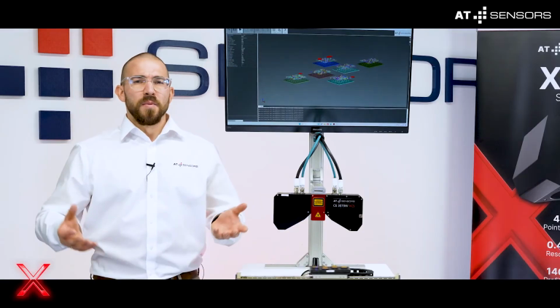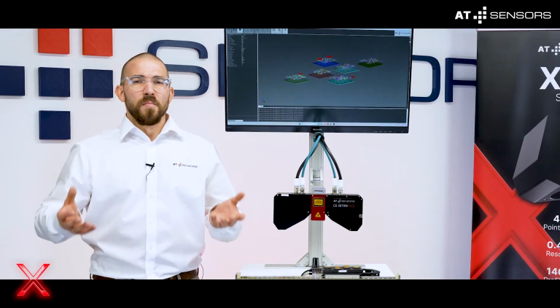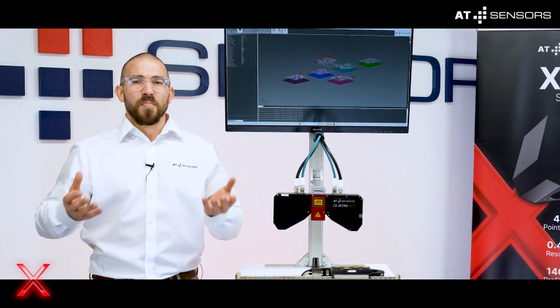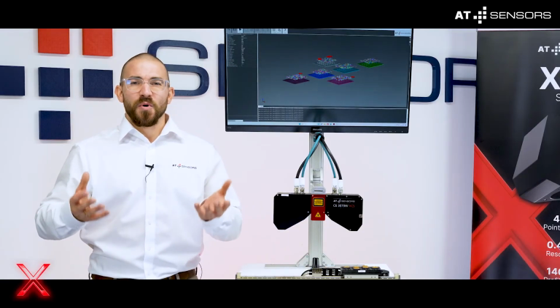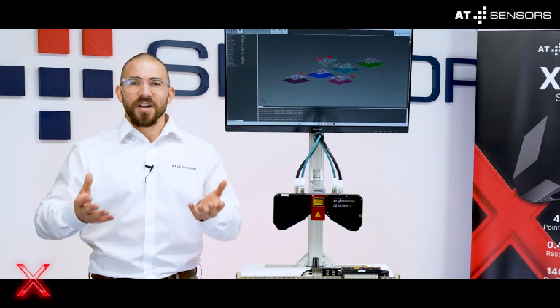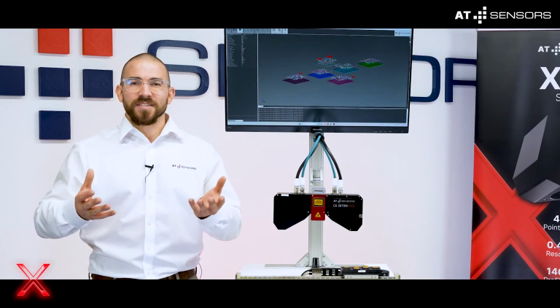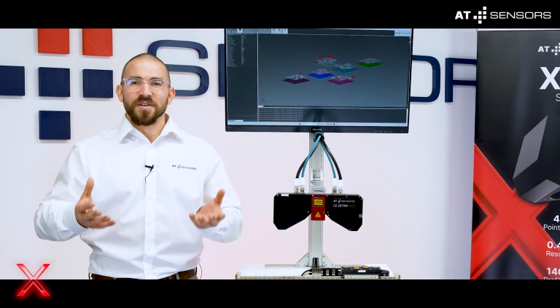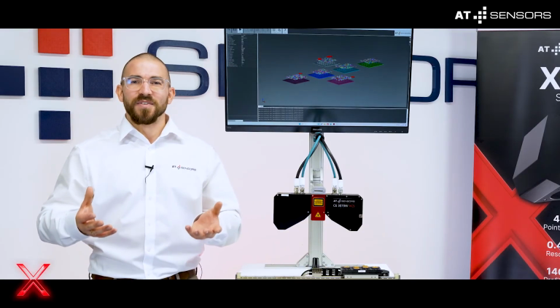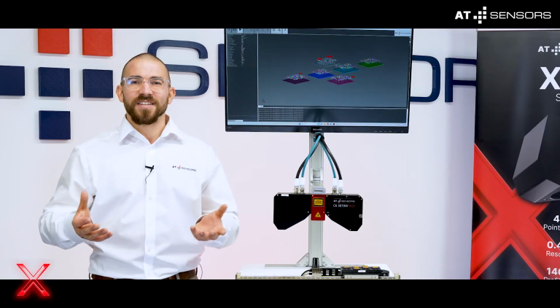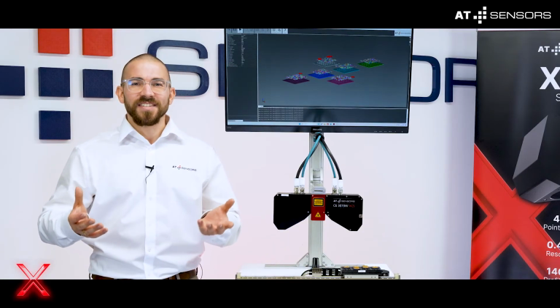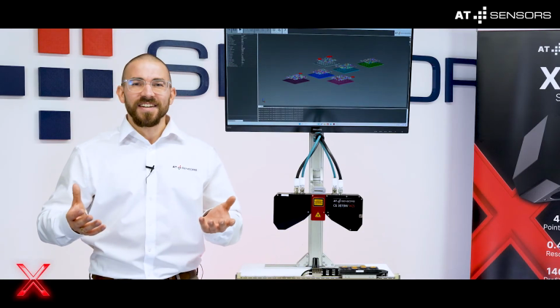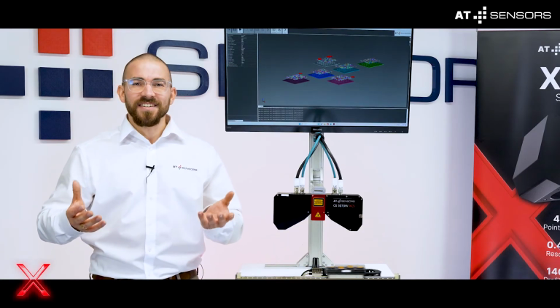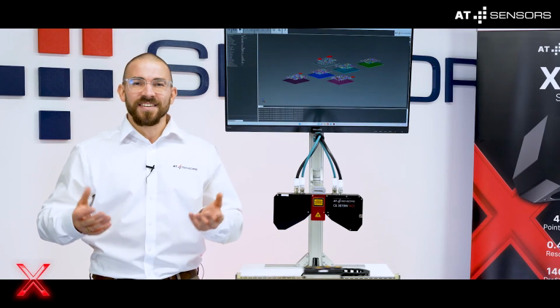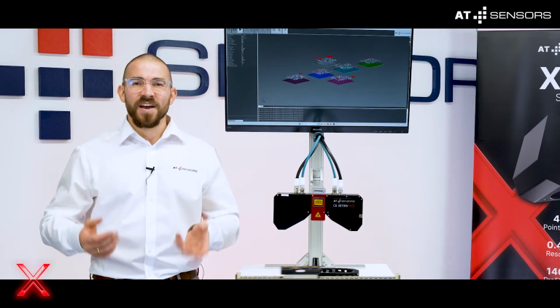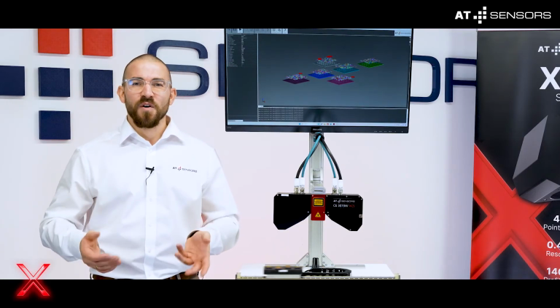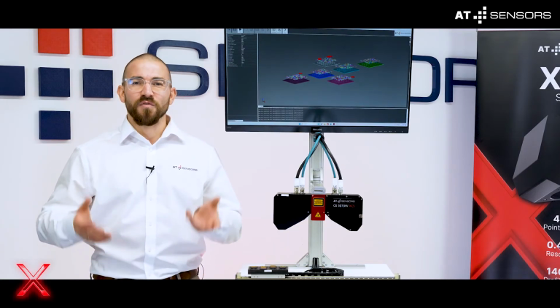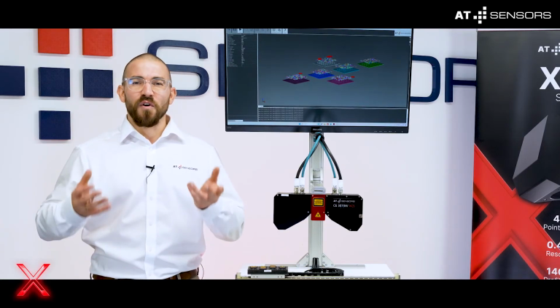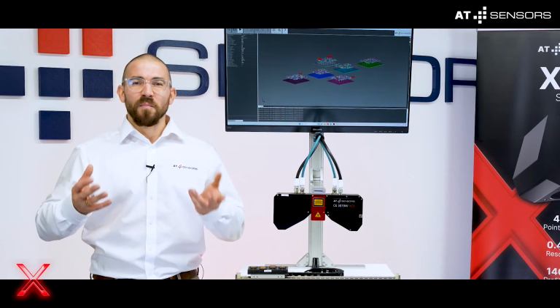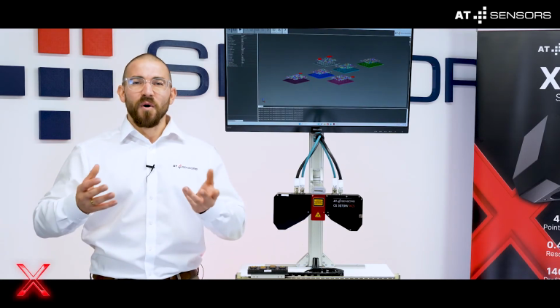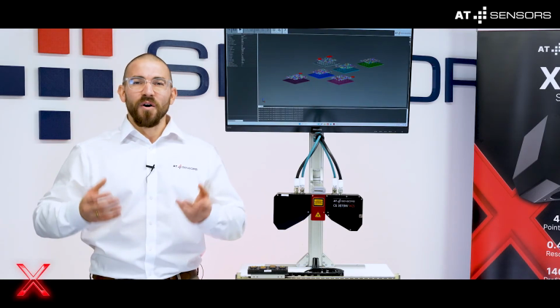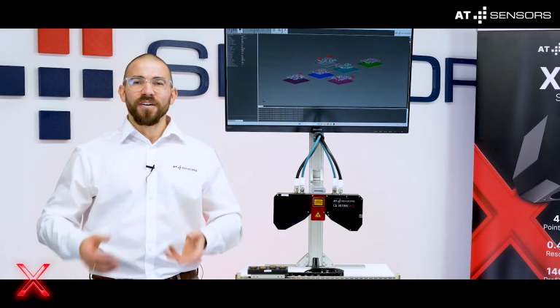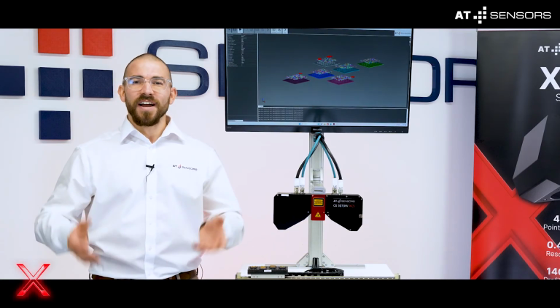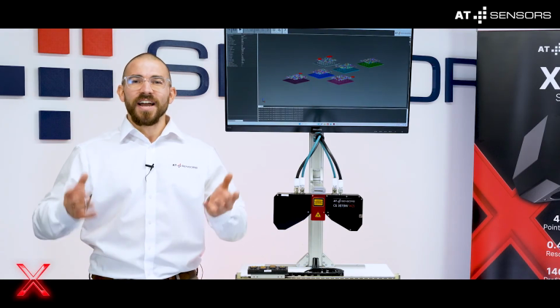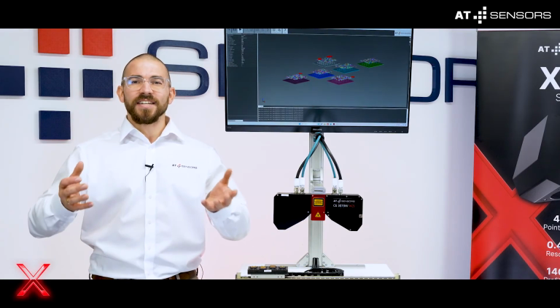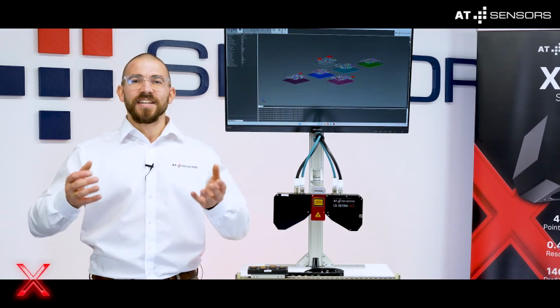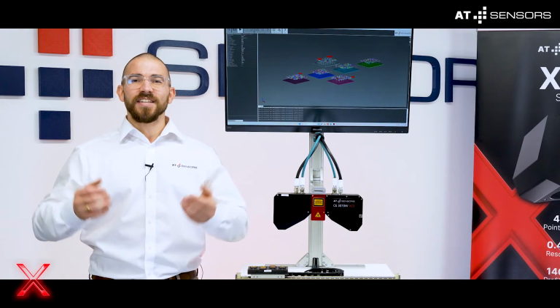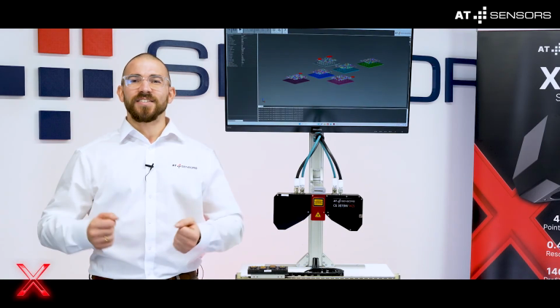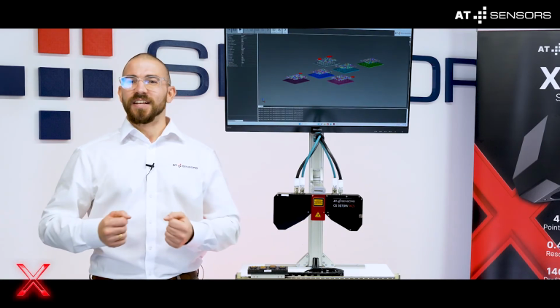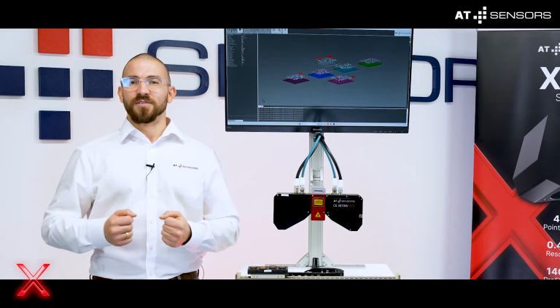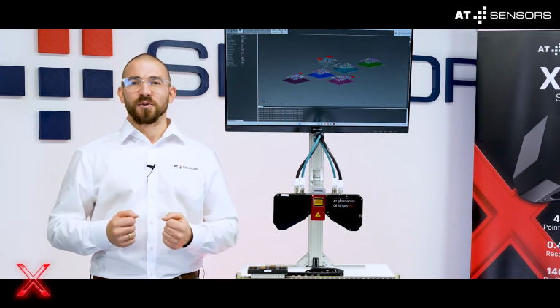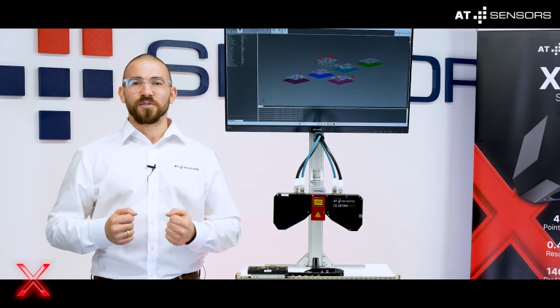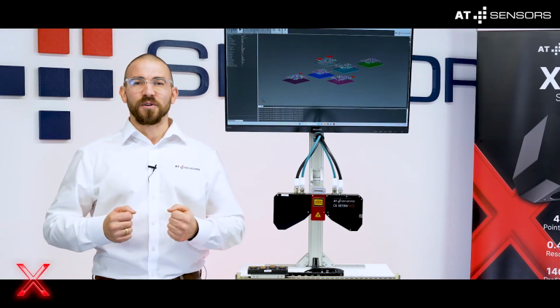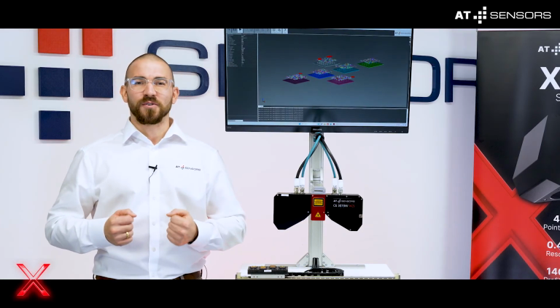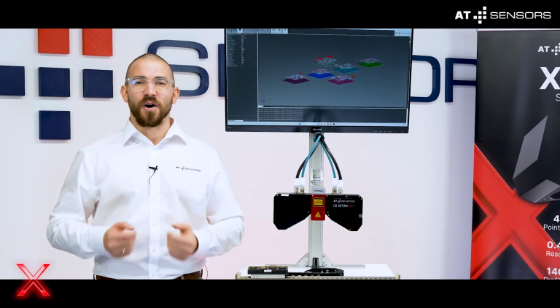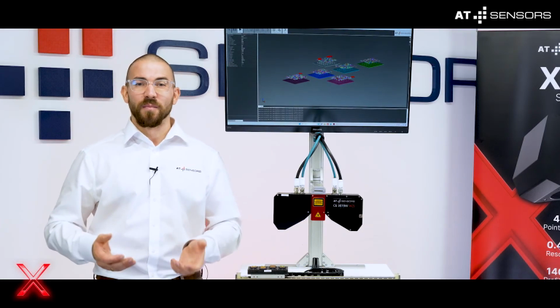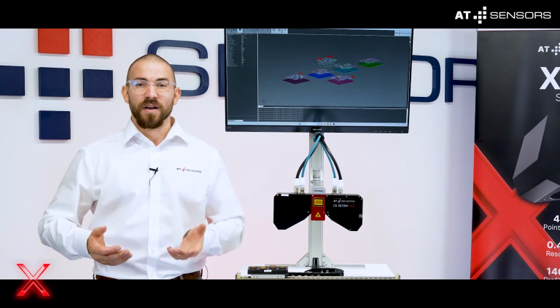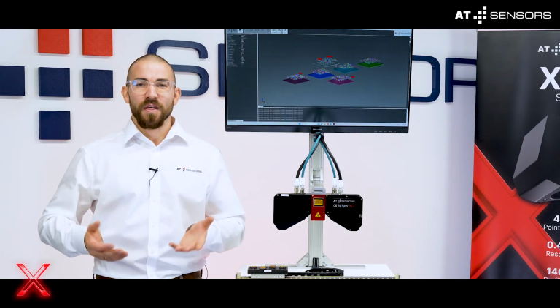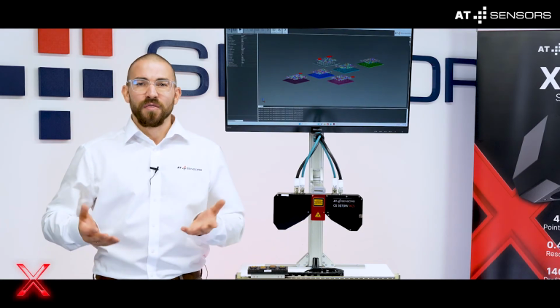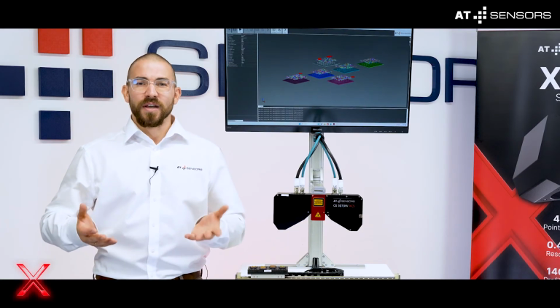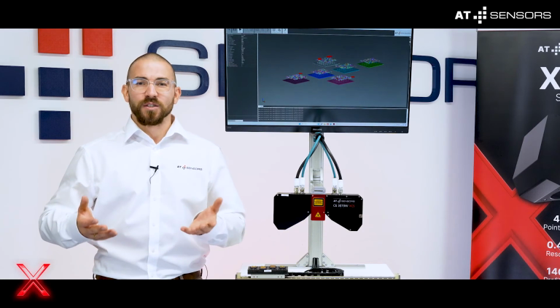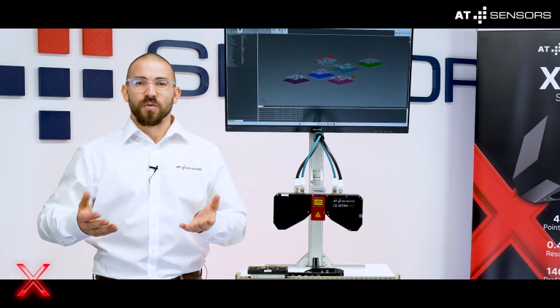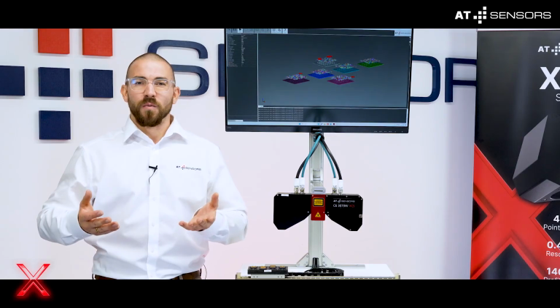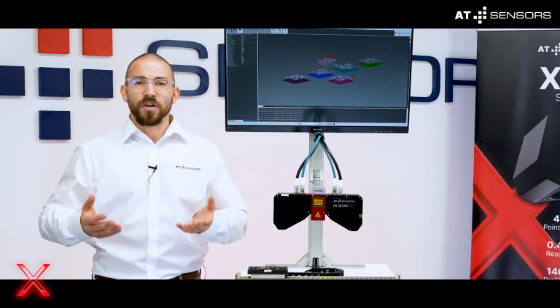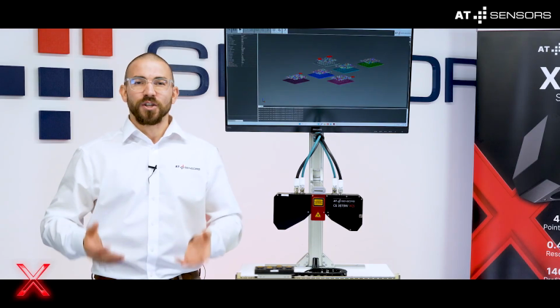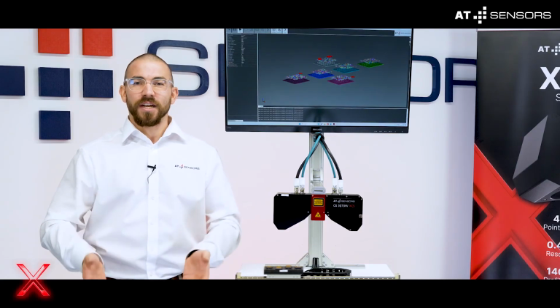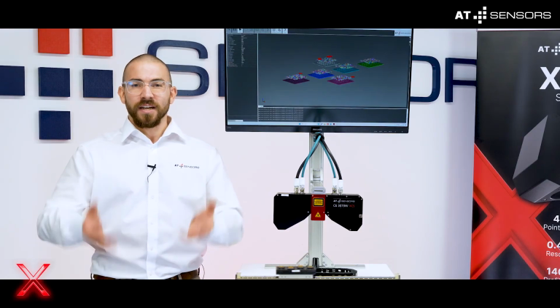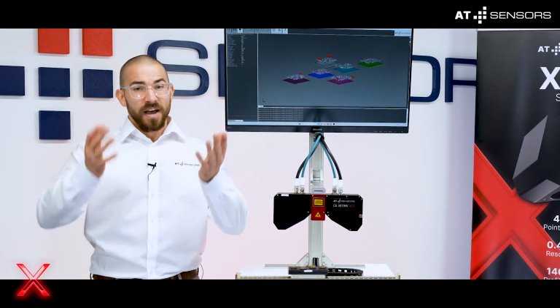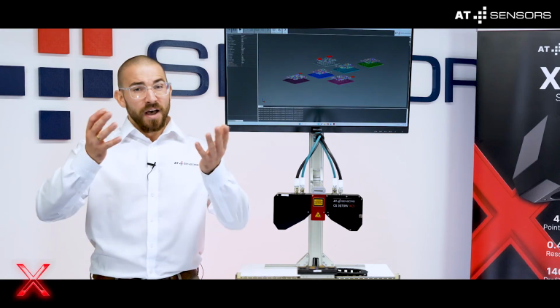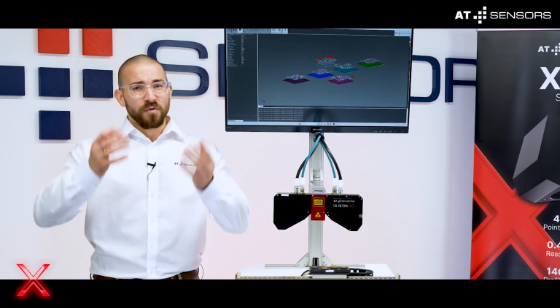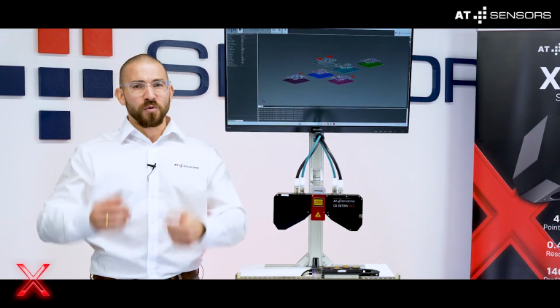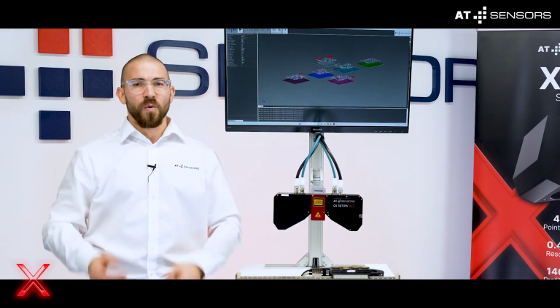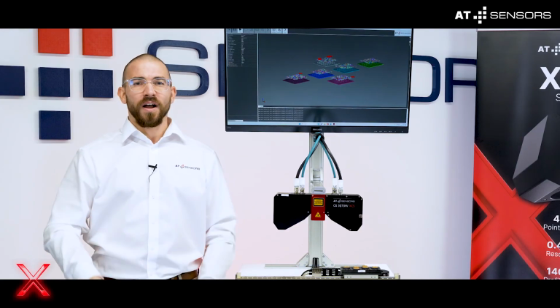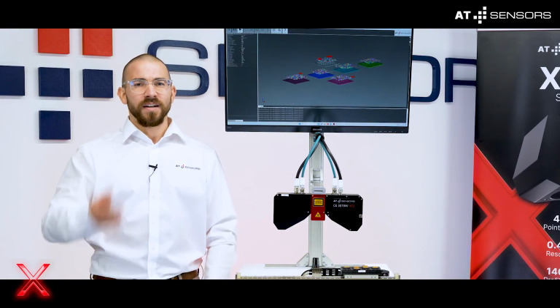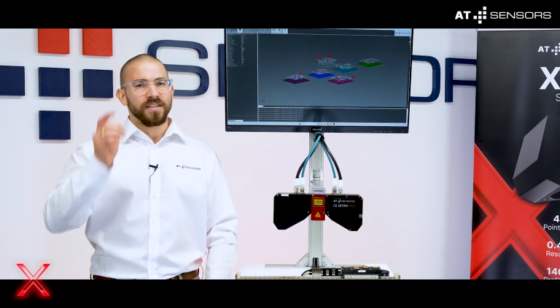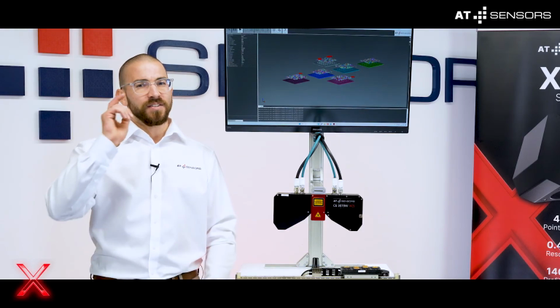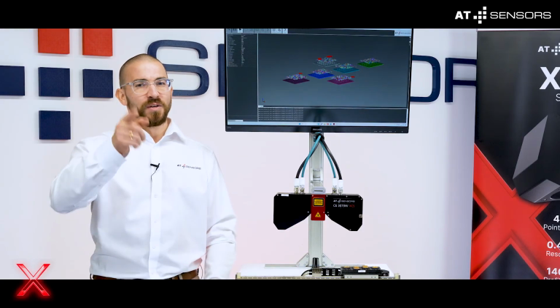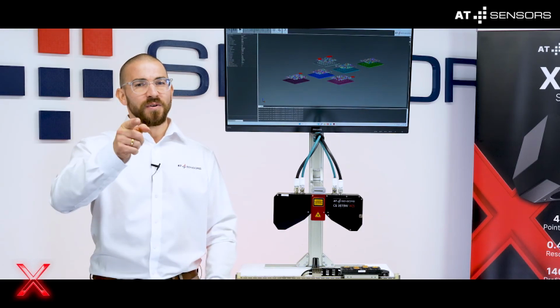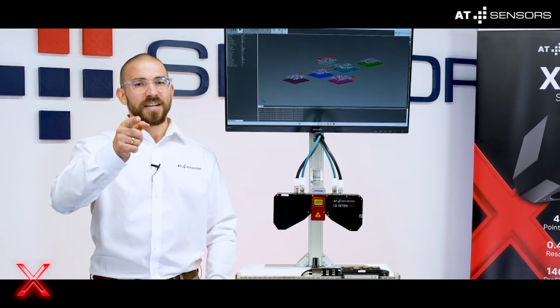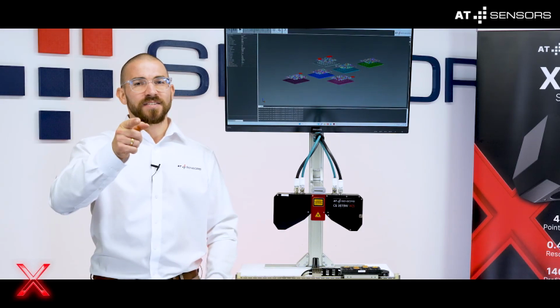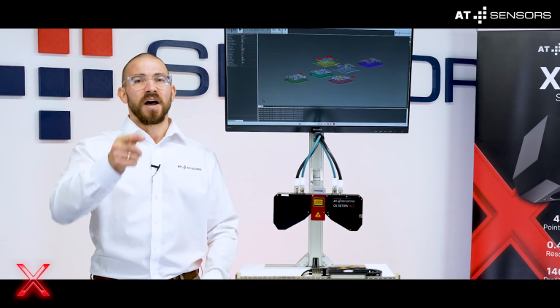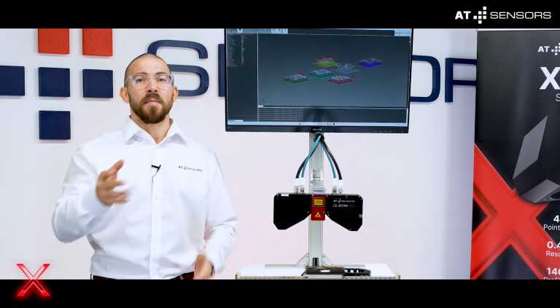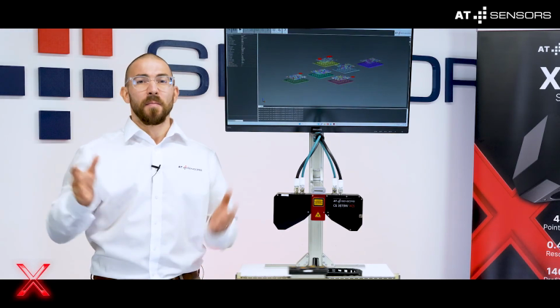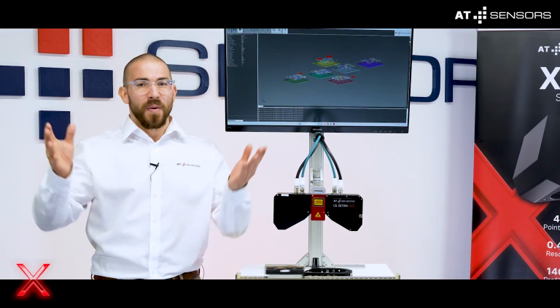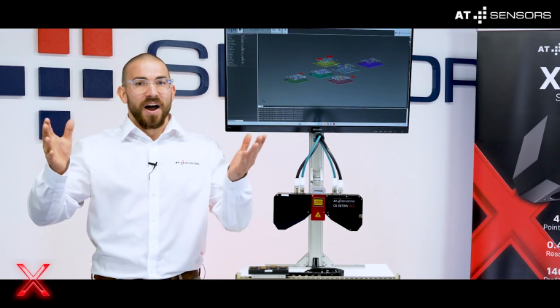Impressive, isn't it? For more, visit atsensors.com. Thanks for watching. Have a good one. See you next time. Bye.